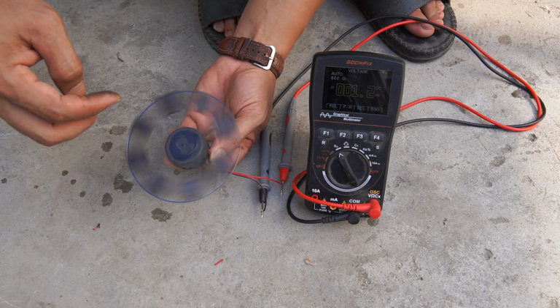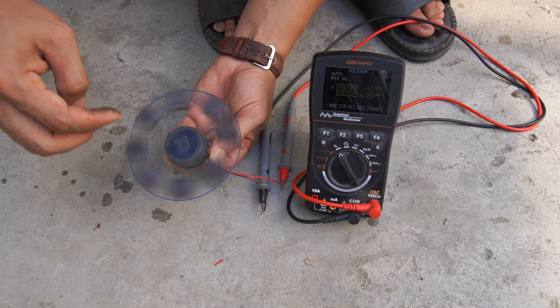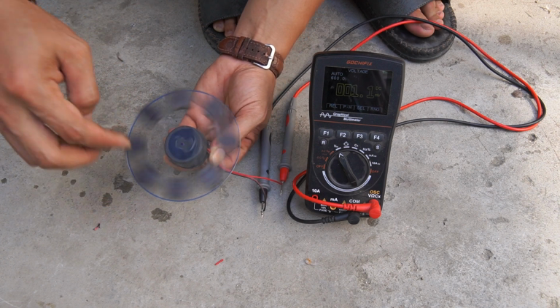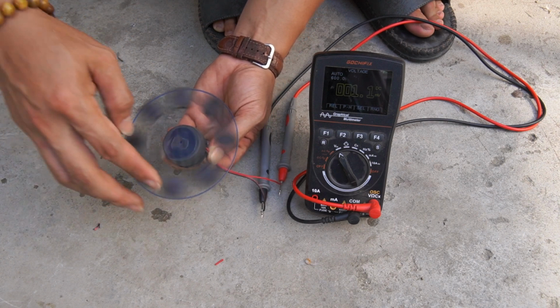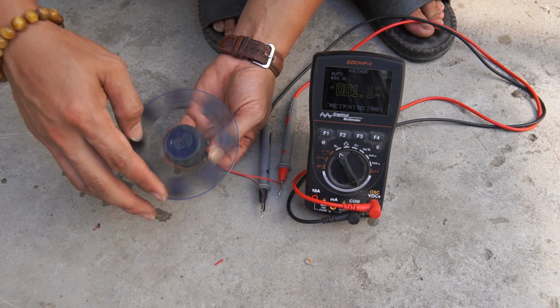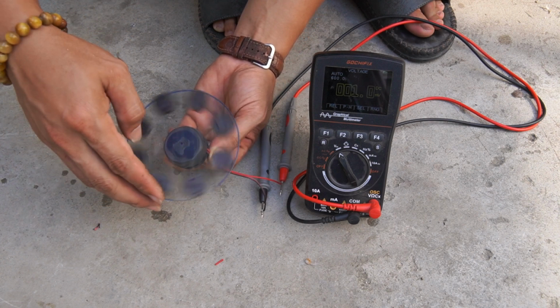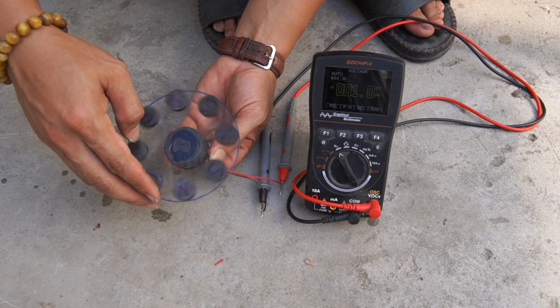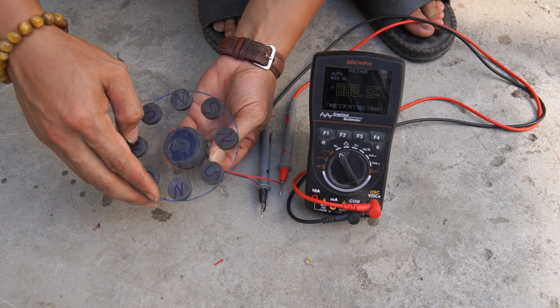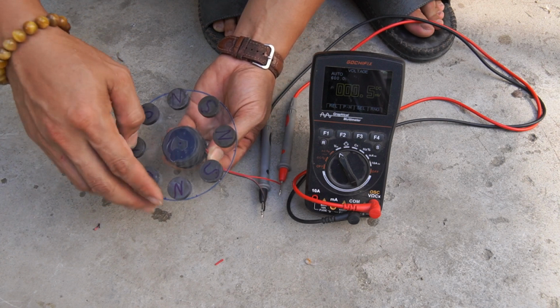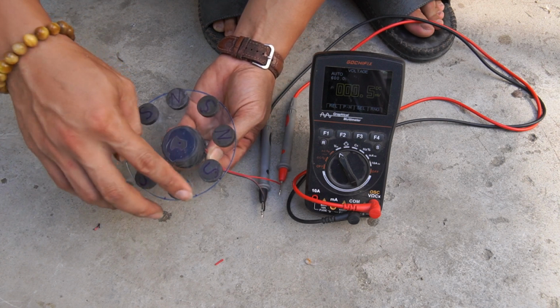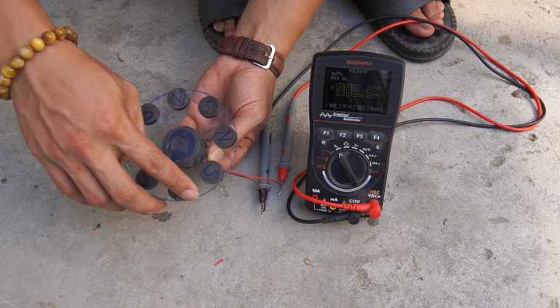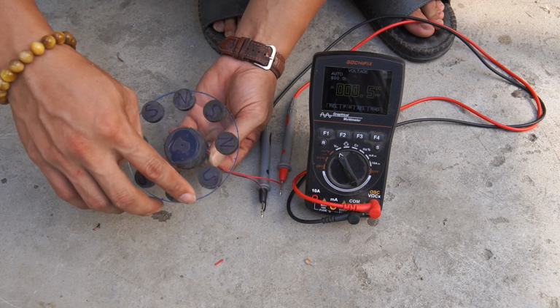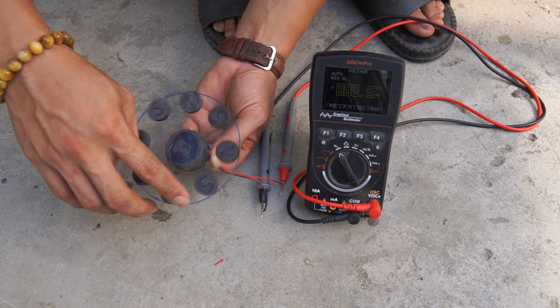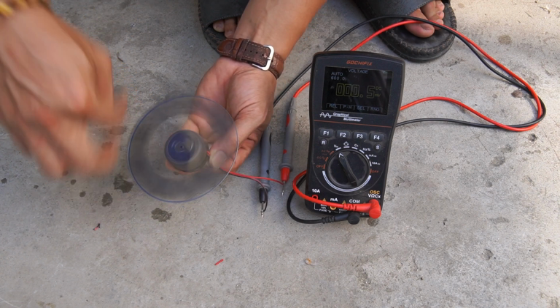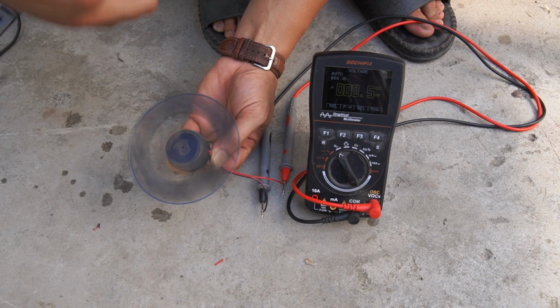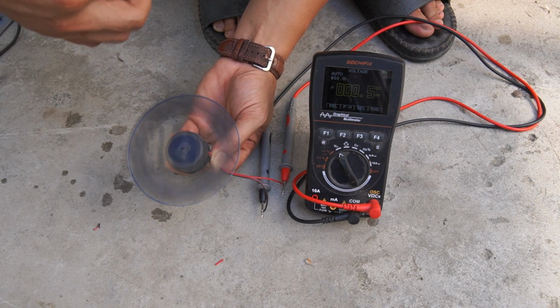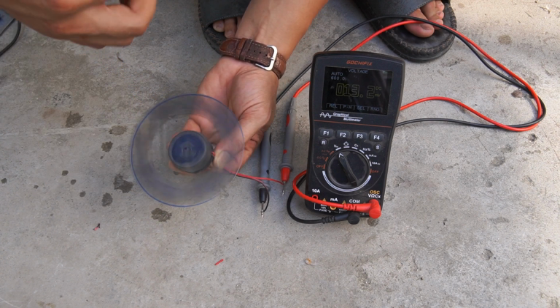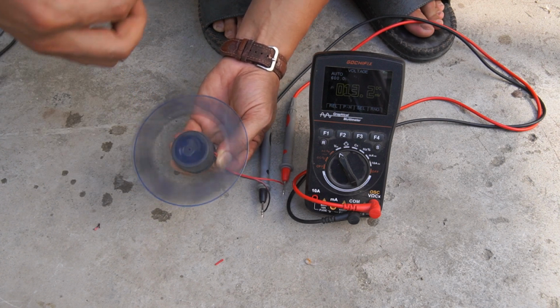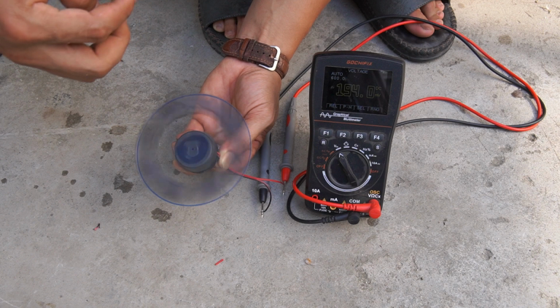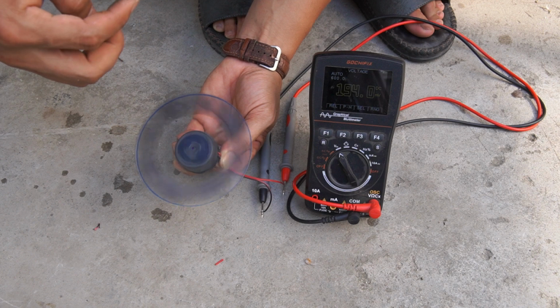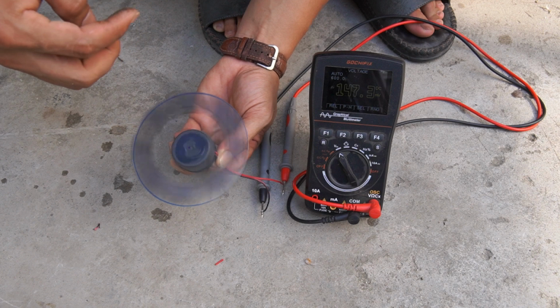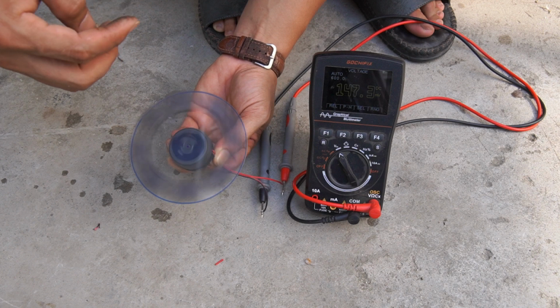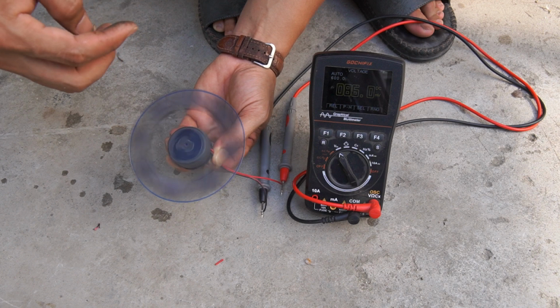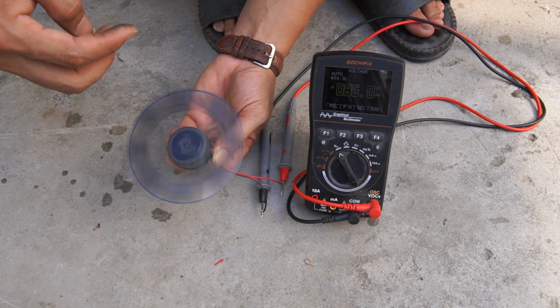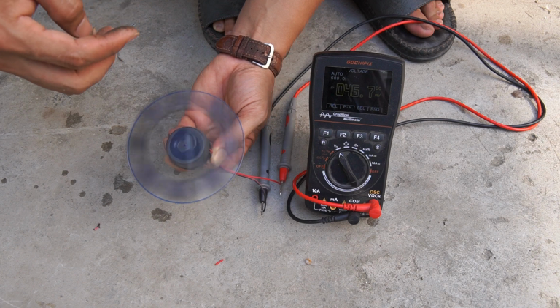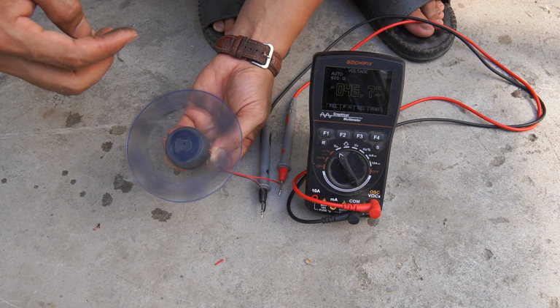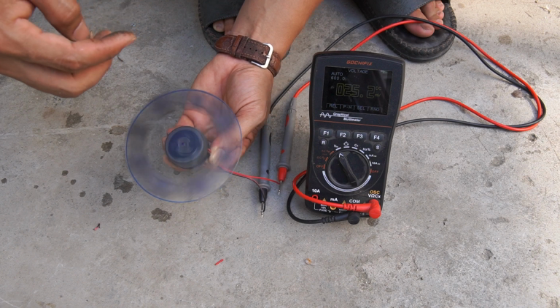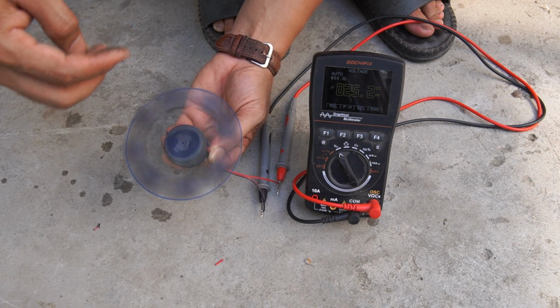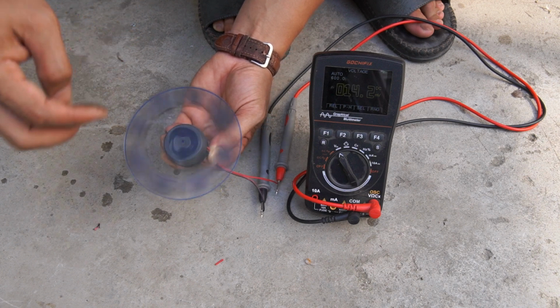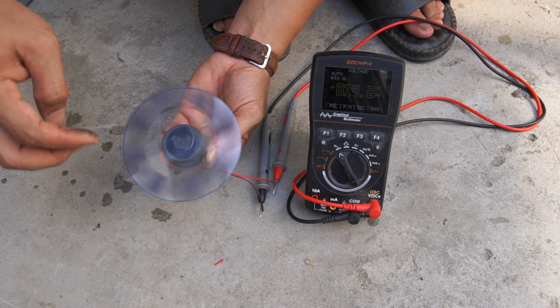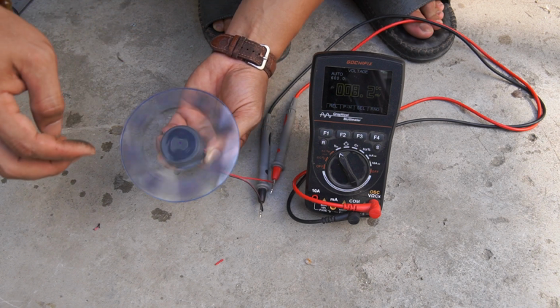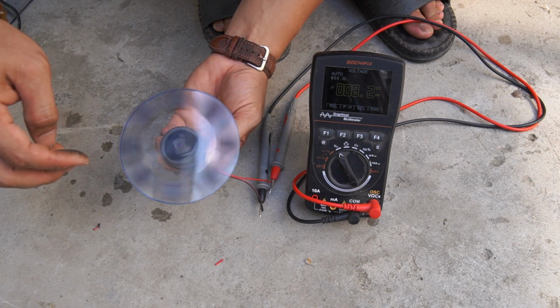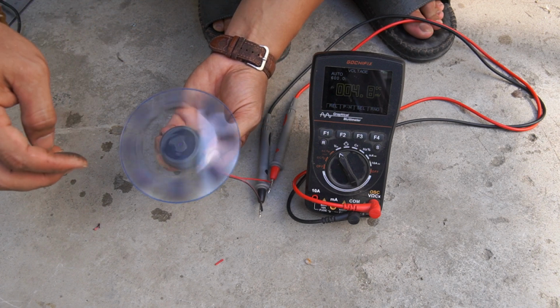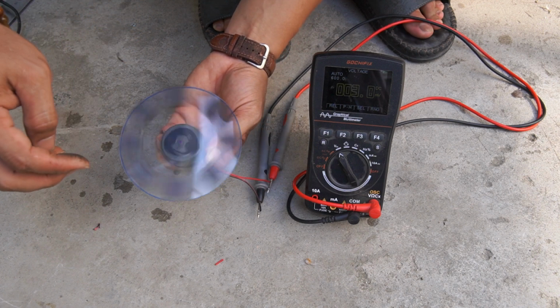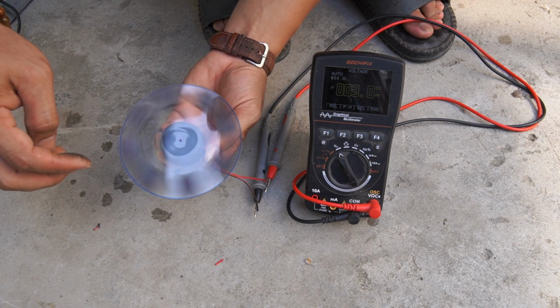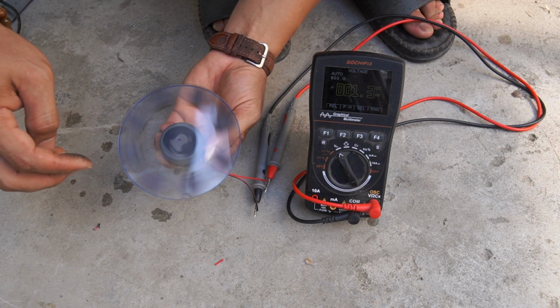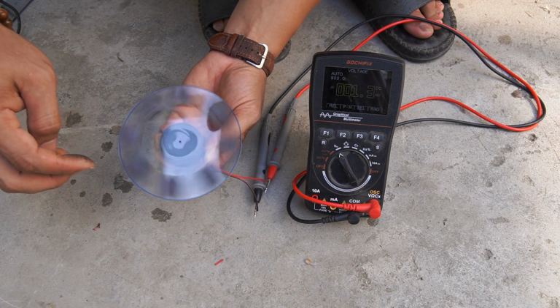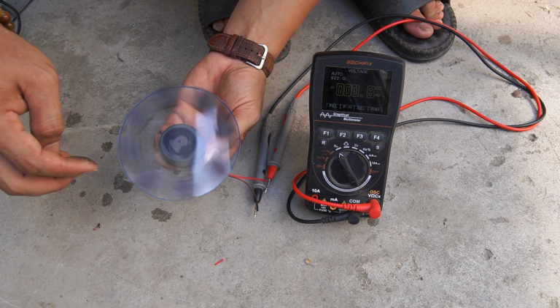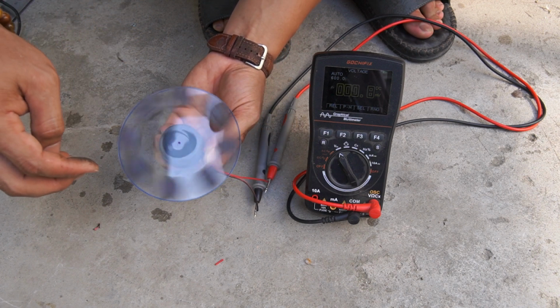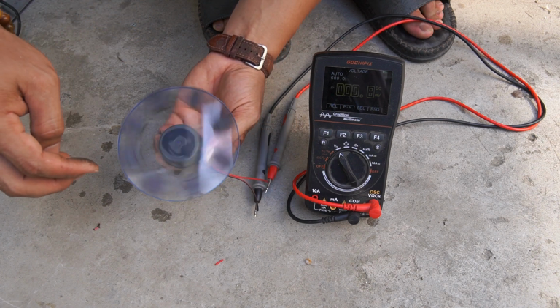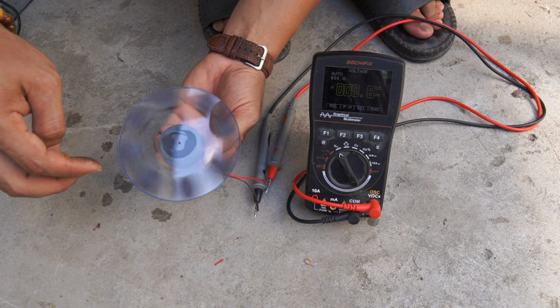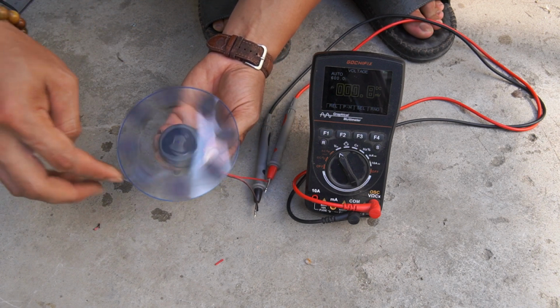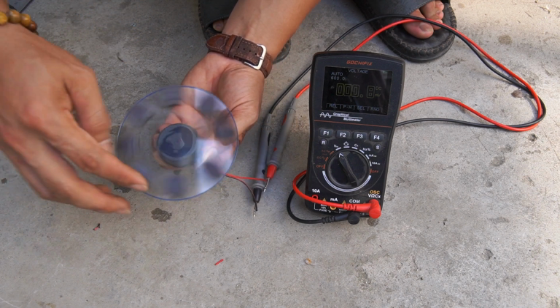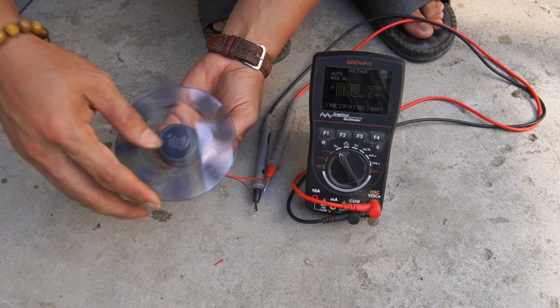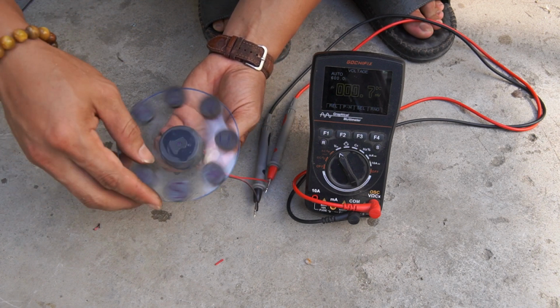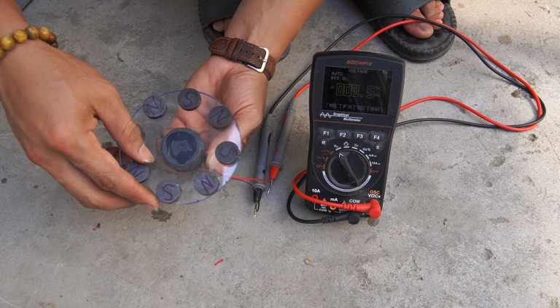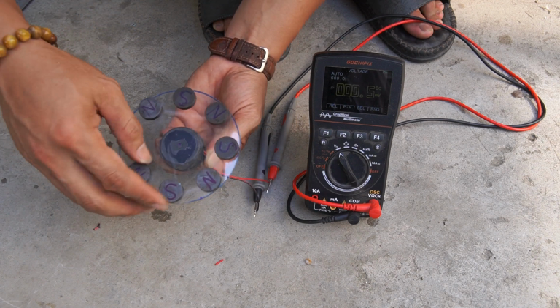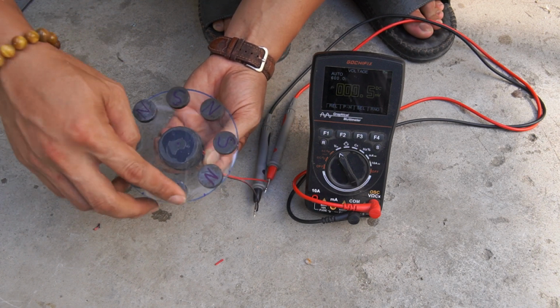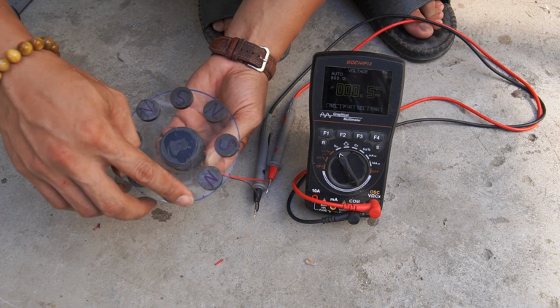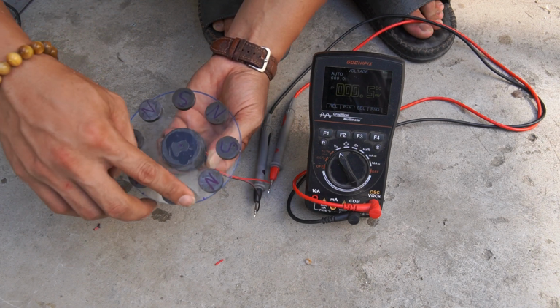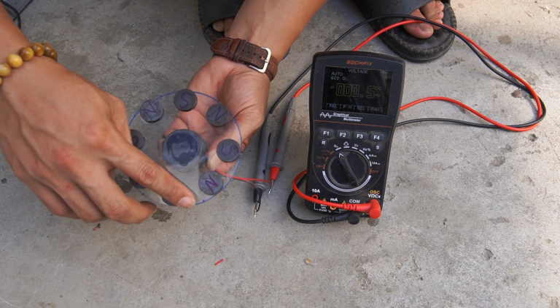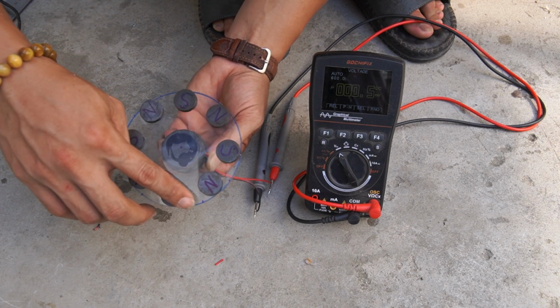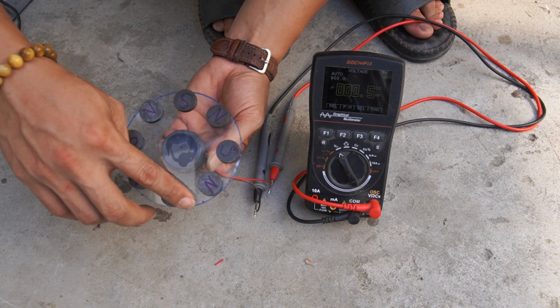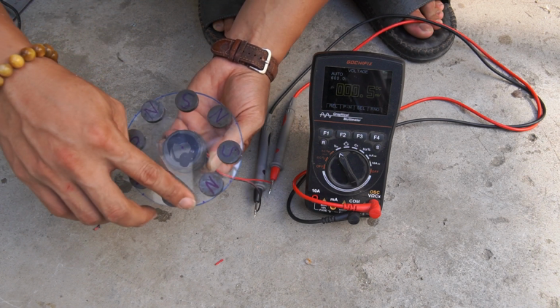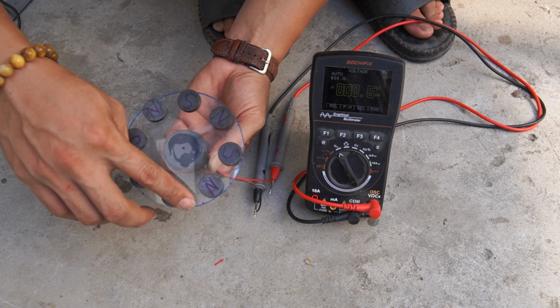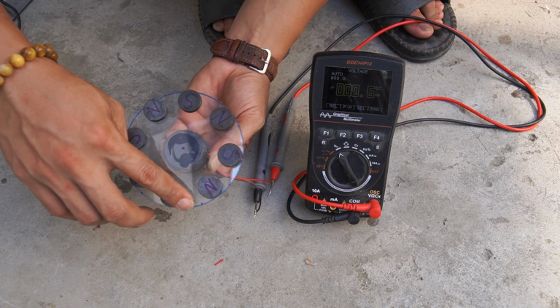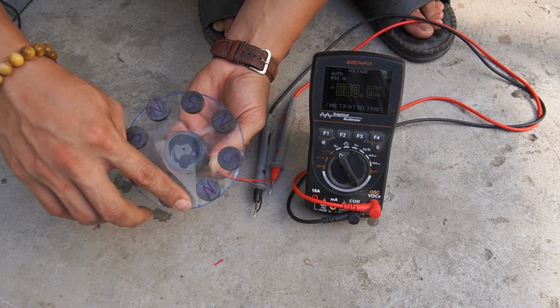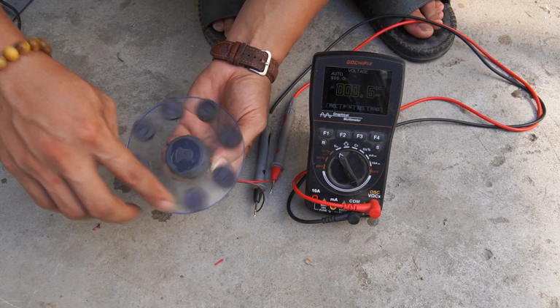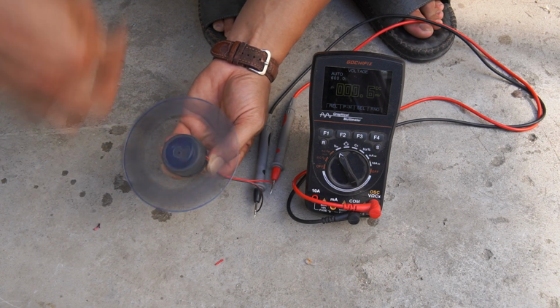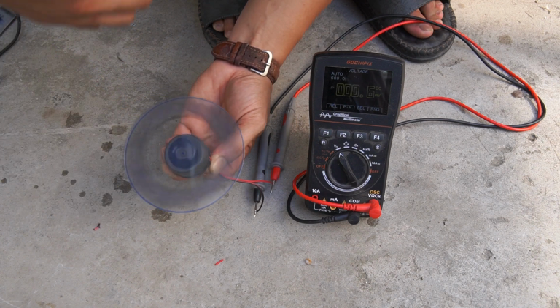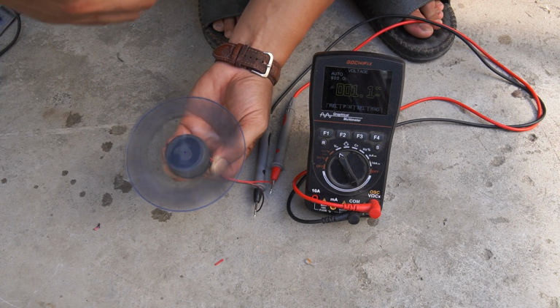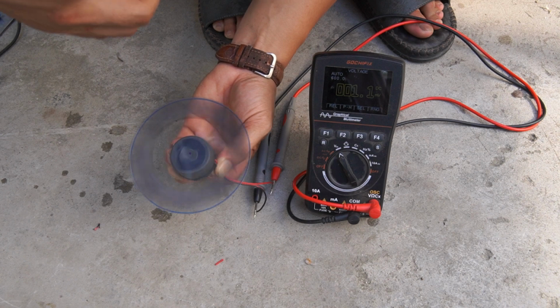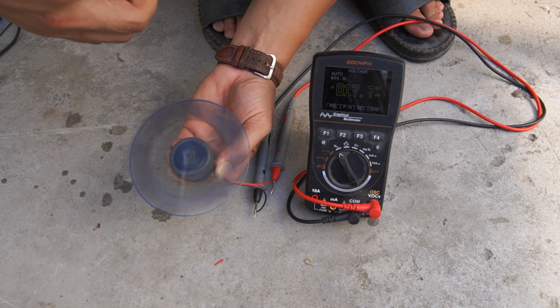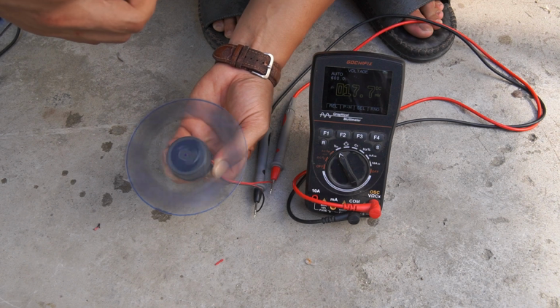I measured the voltage generated from the computer motor as I turned the motor. Surprisingly, it generated a small current.